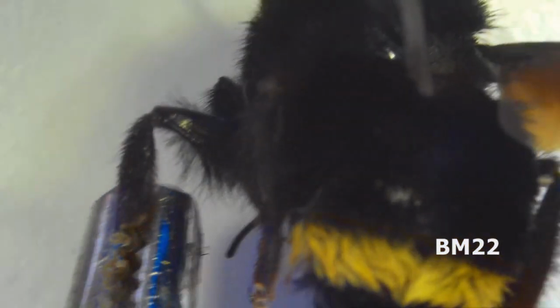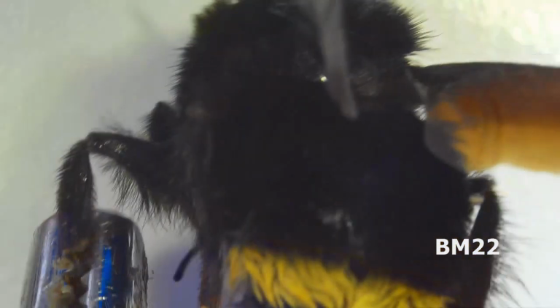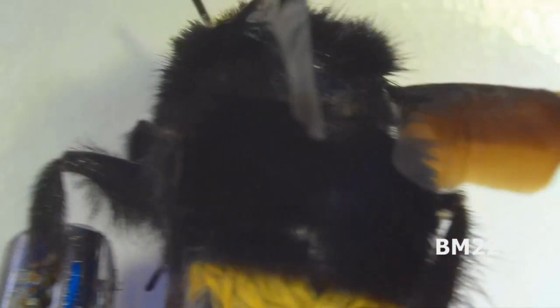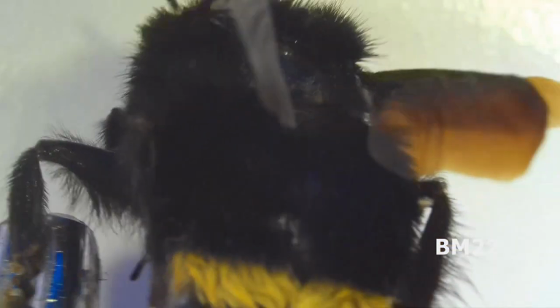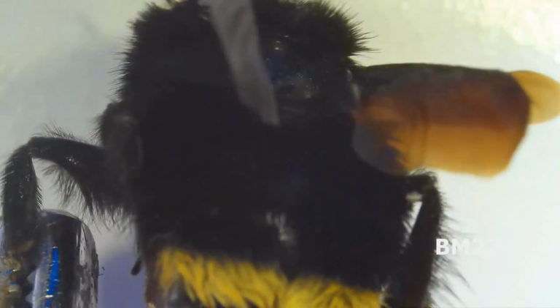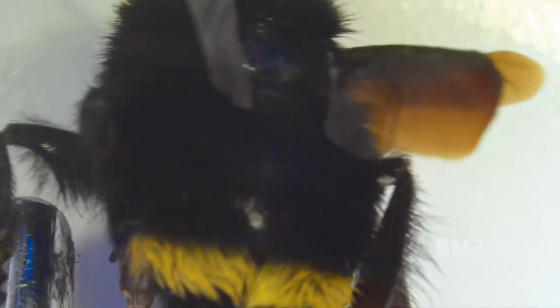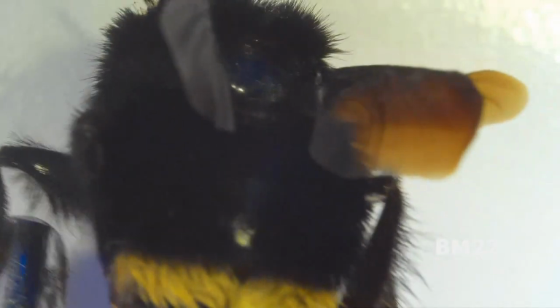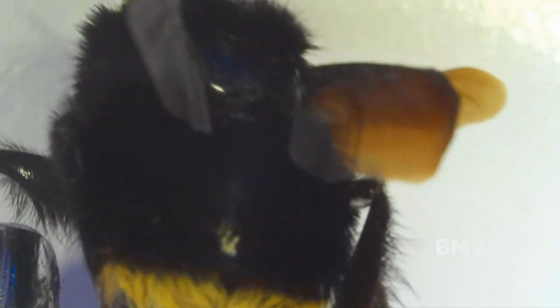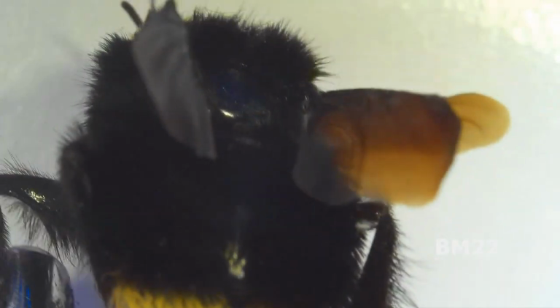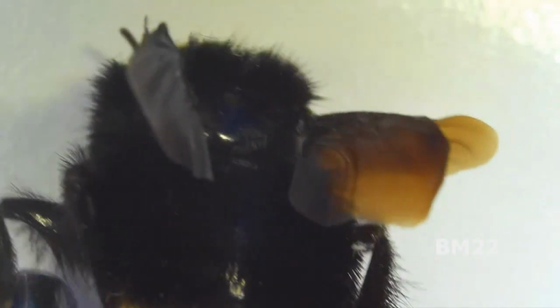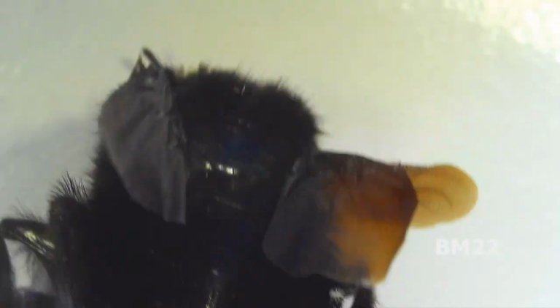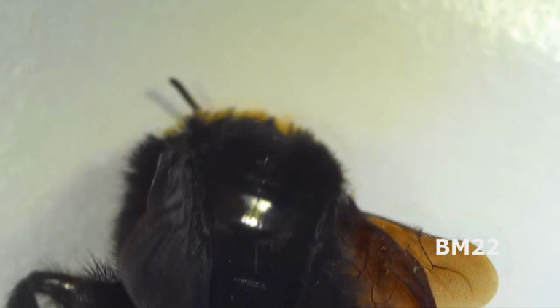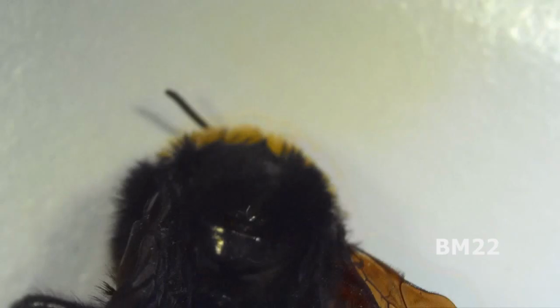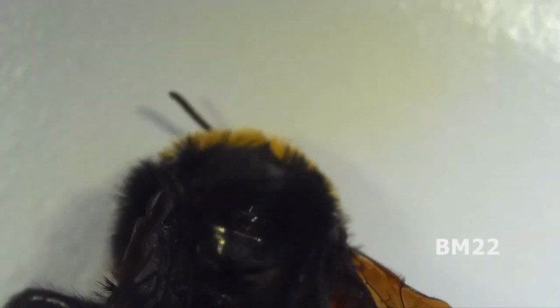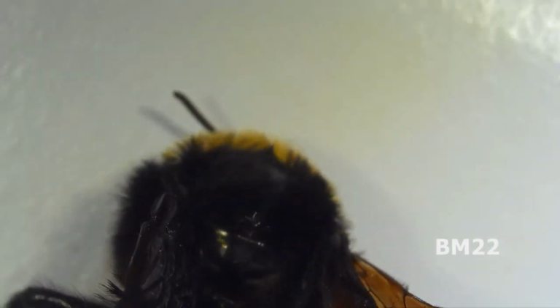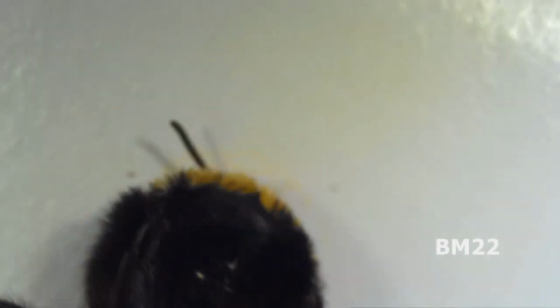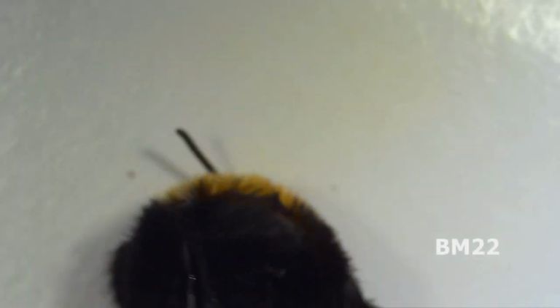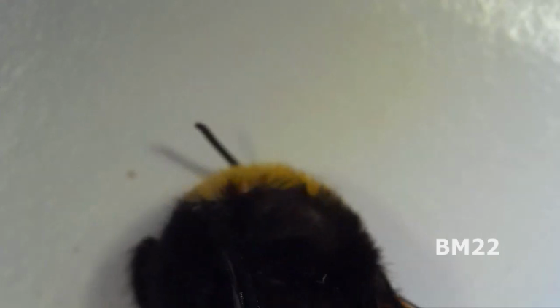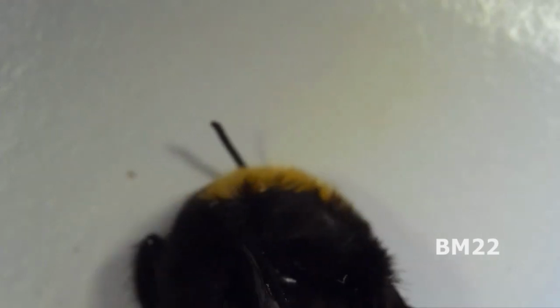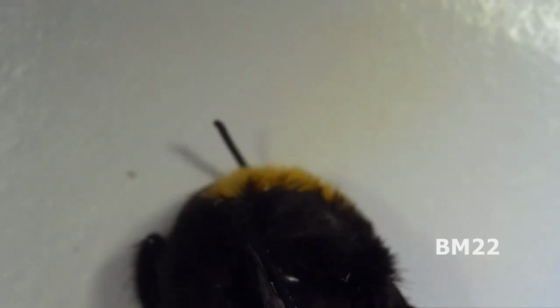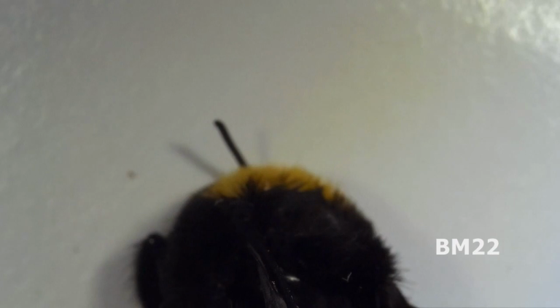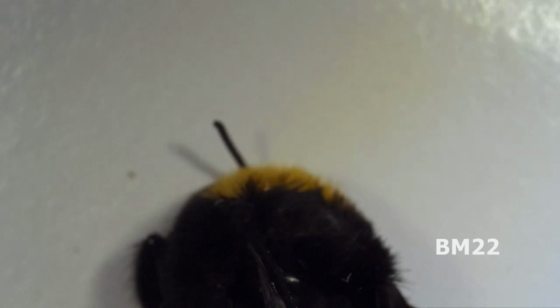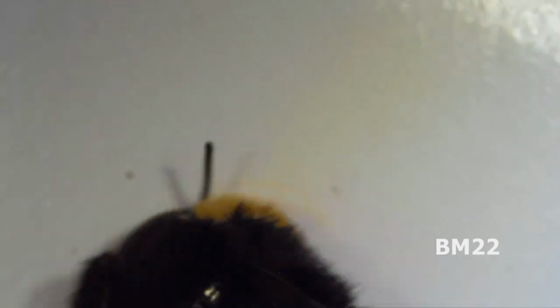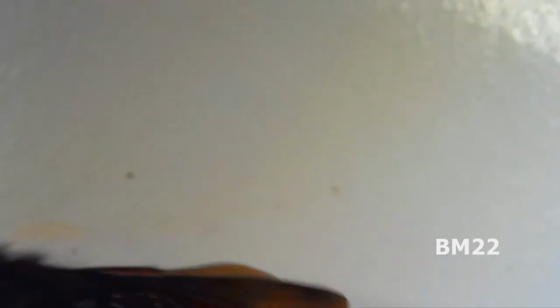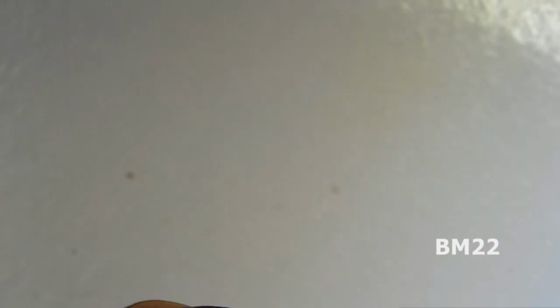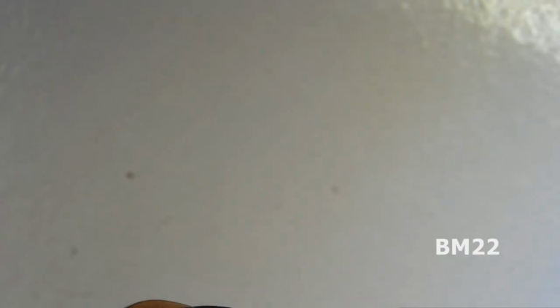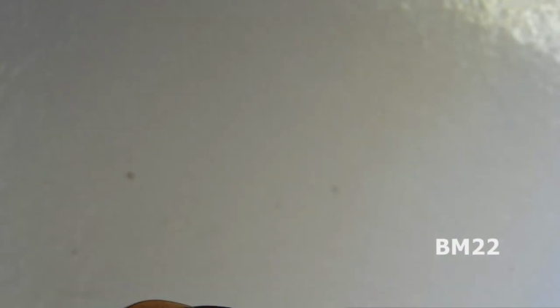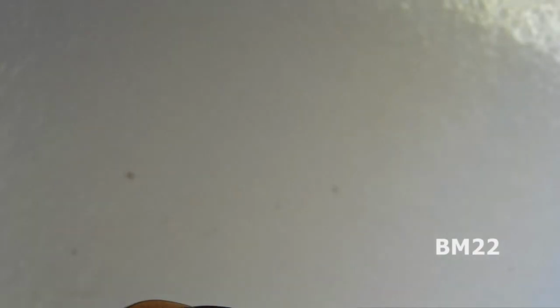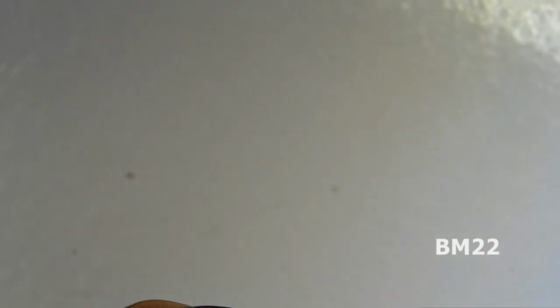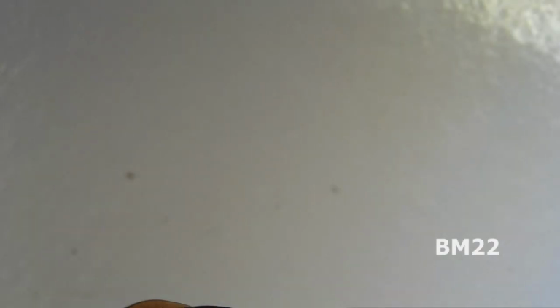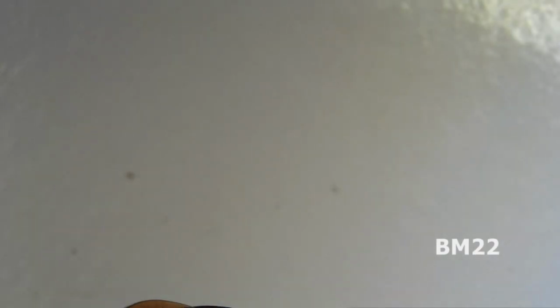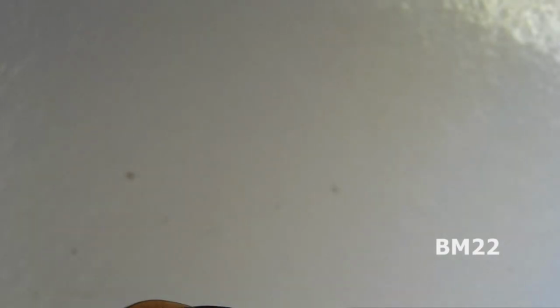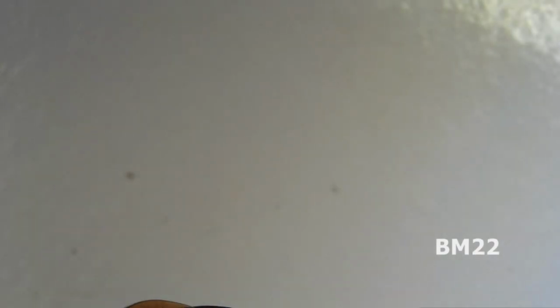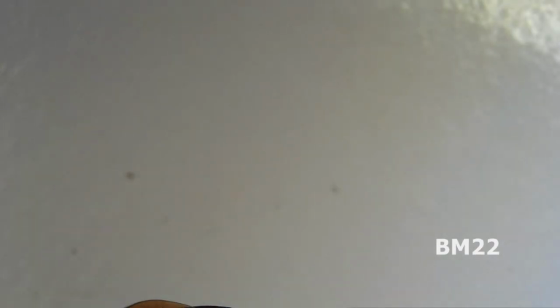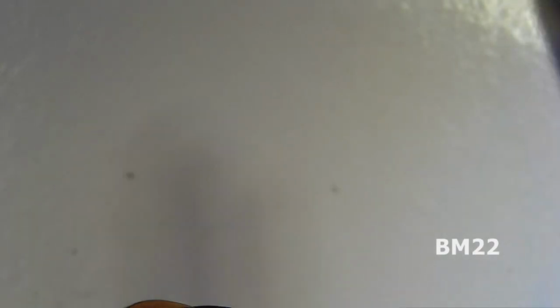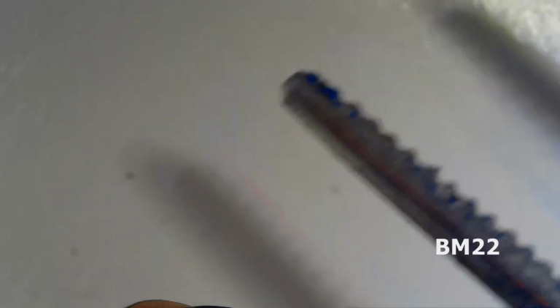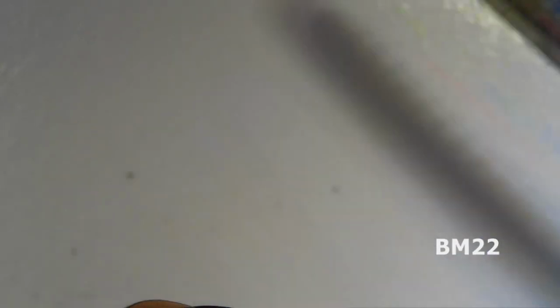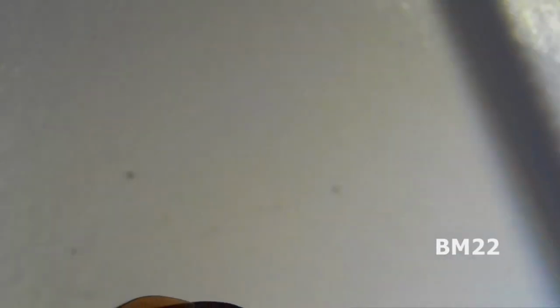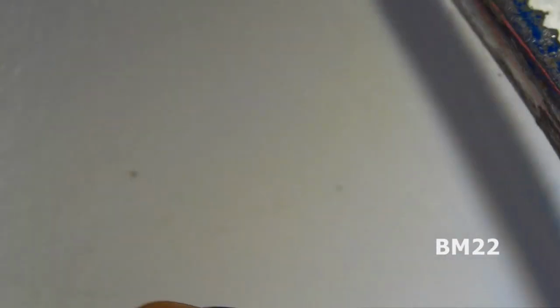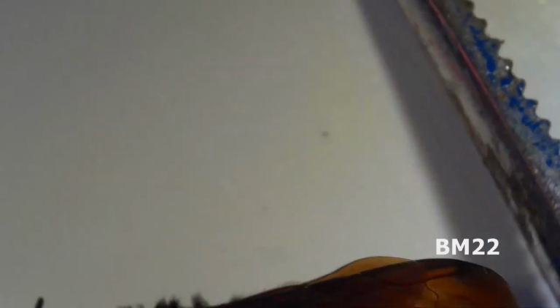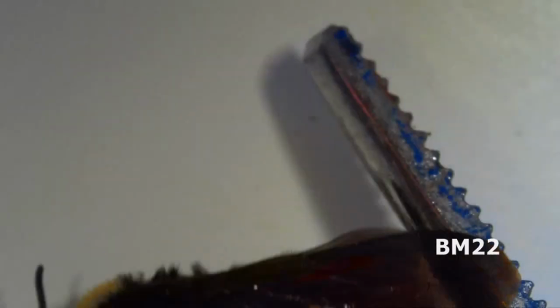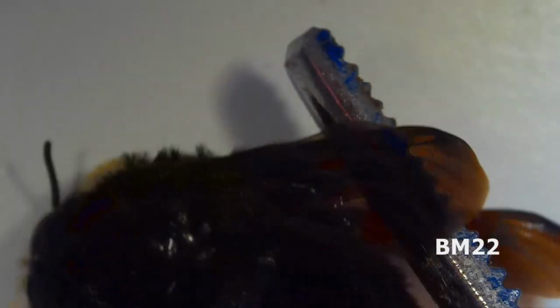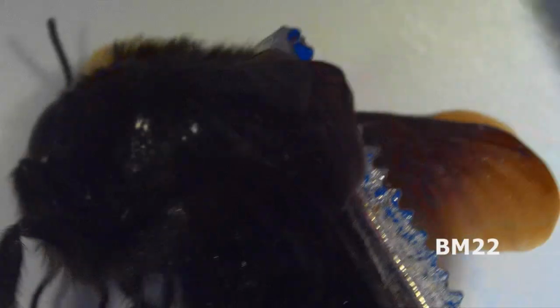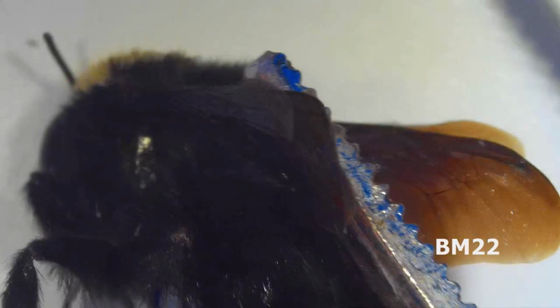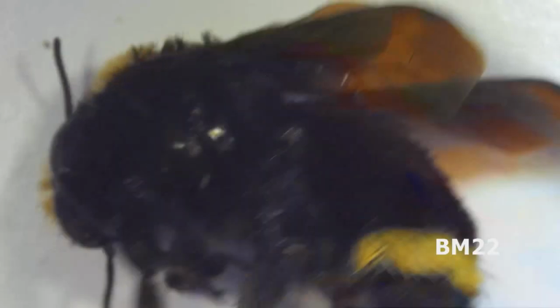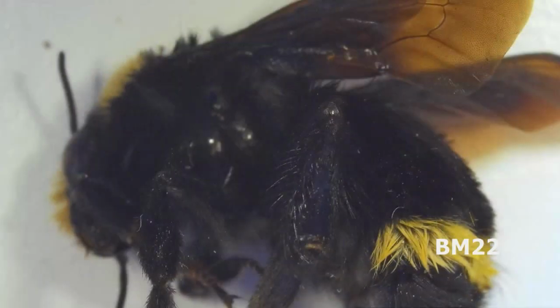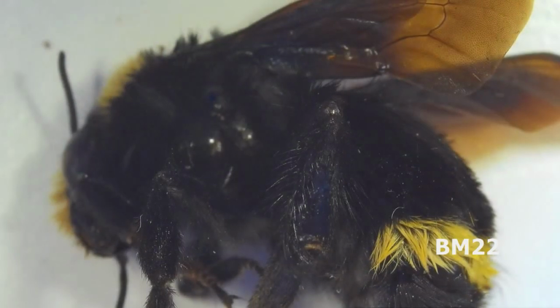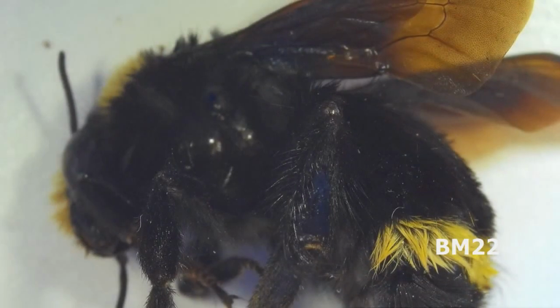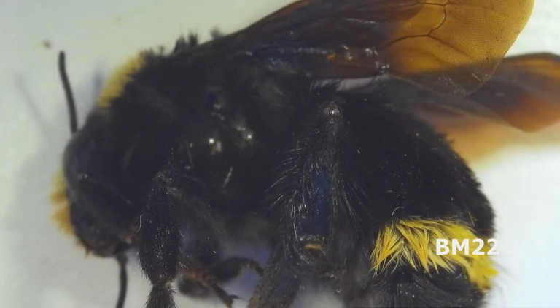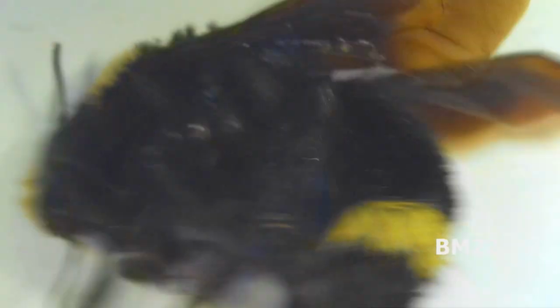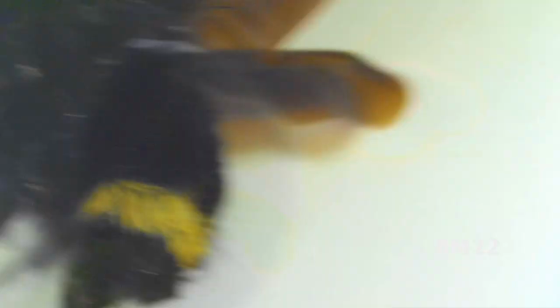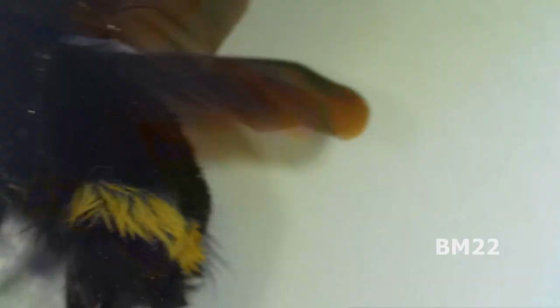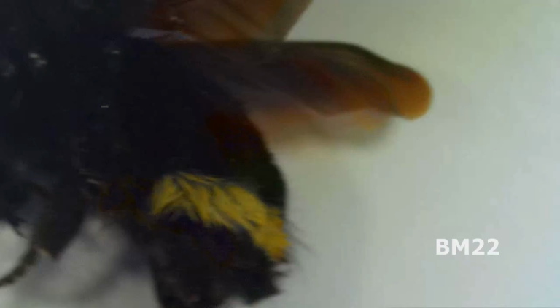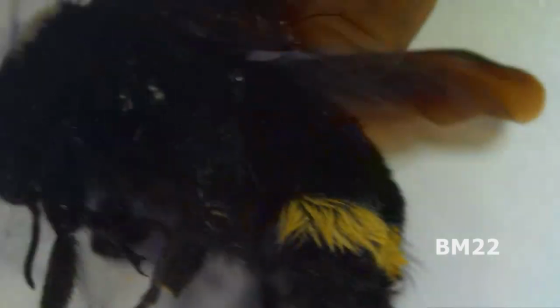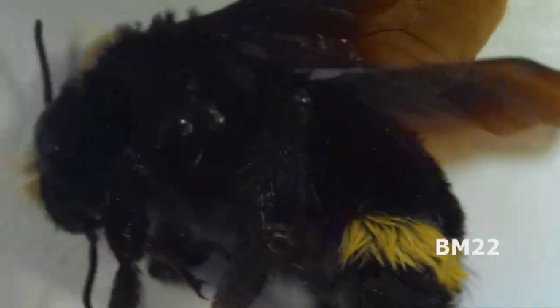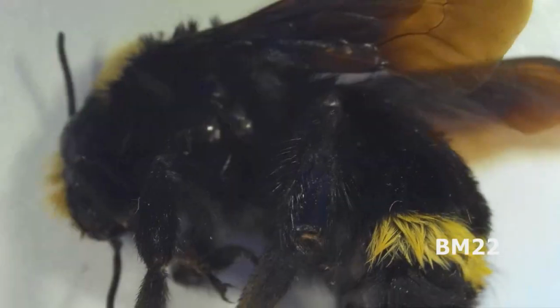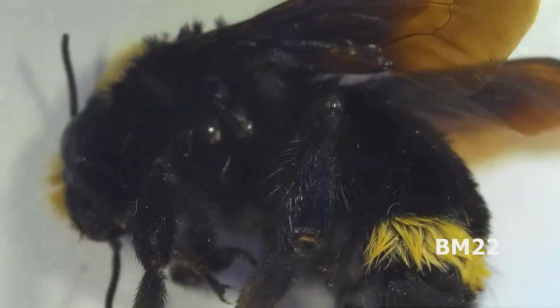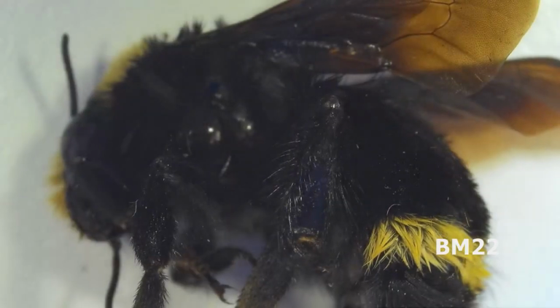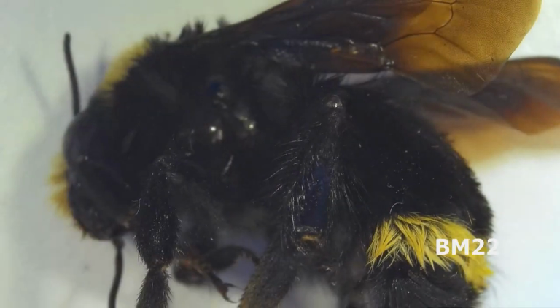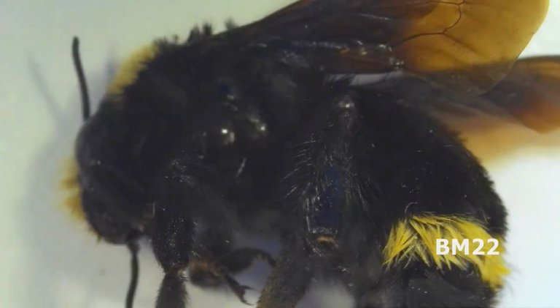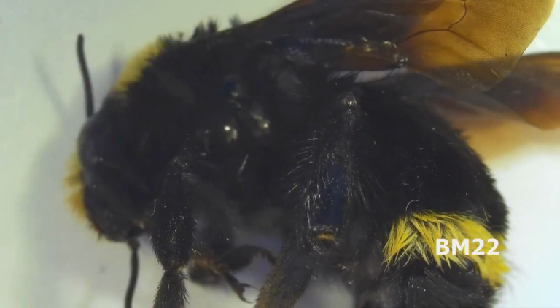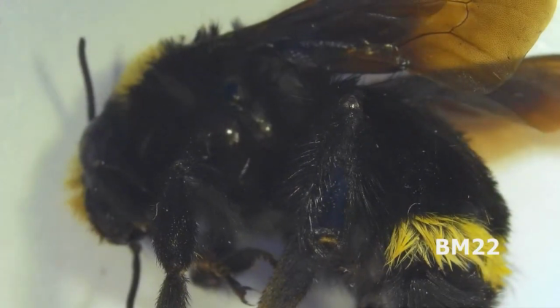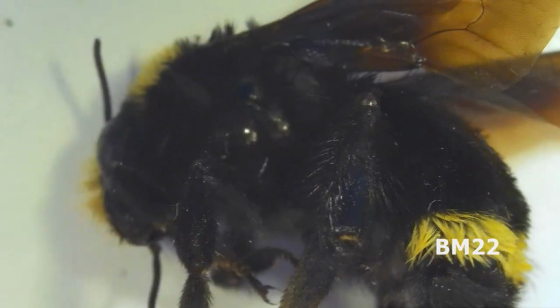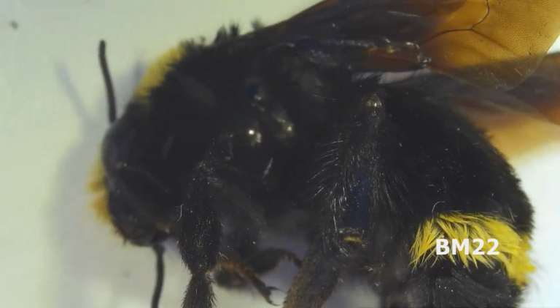Now, what's a bumblebee? Those bees that are big and fluffy and black striped and hairy and yellow — yeah, that's a bumblebee.